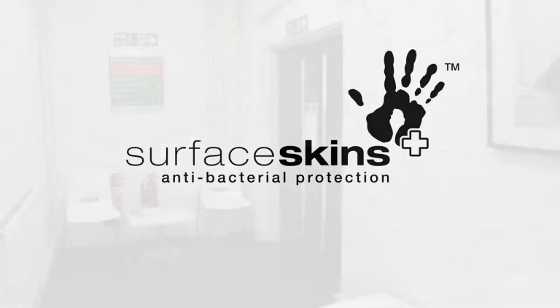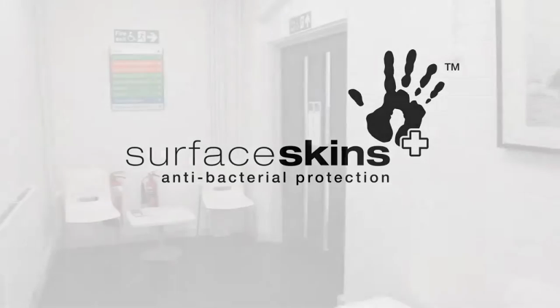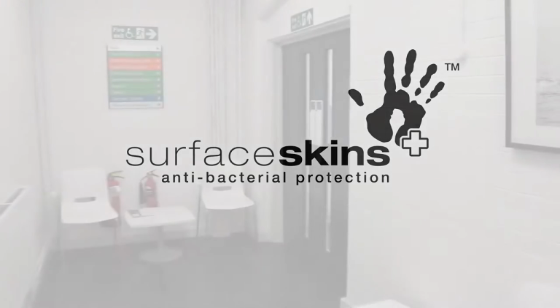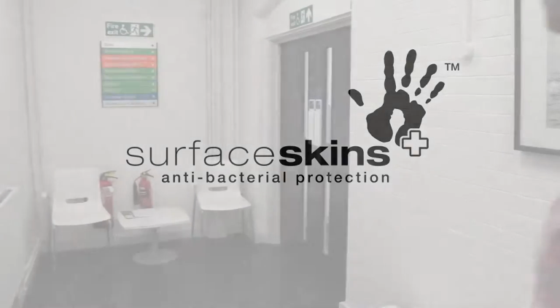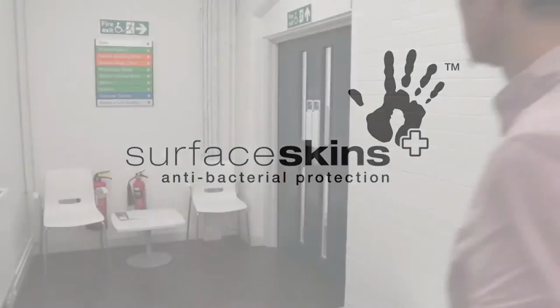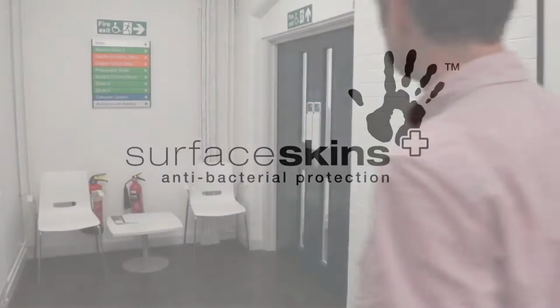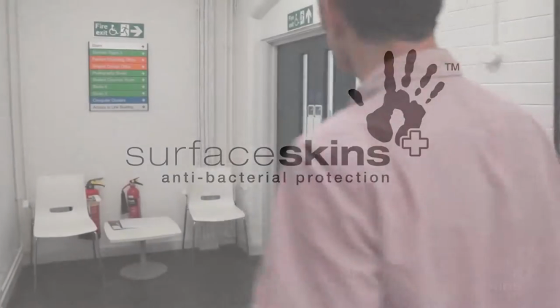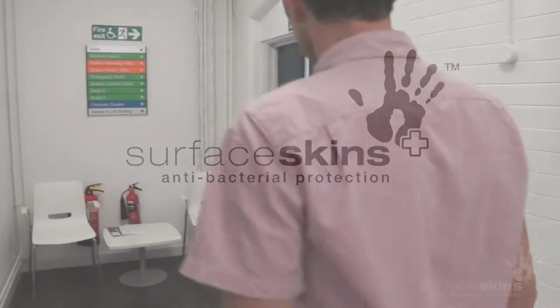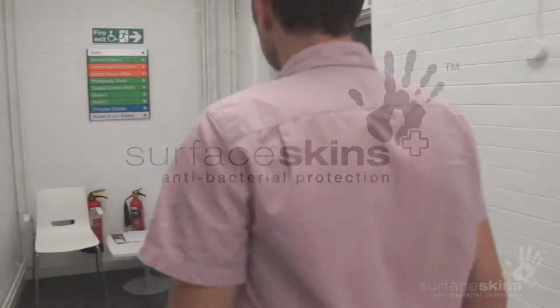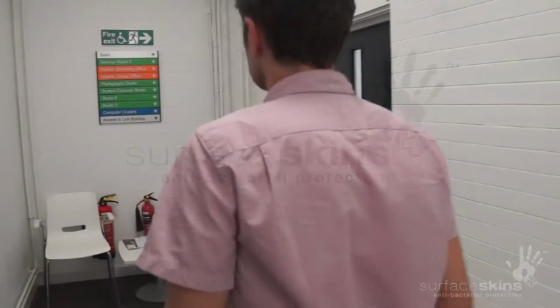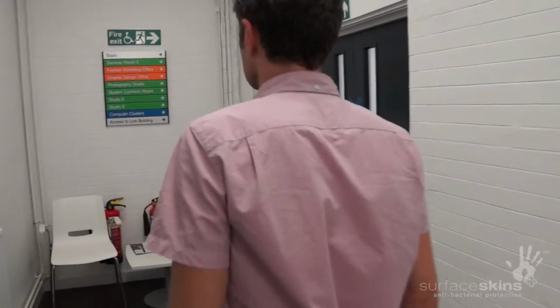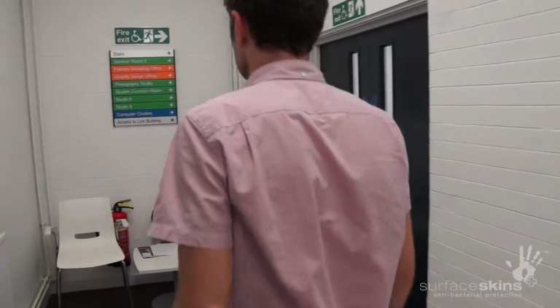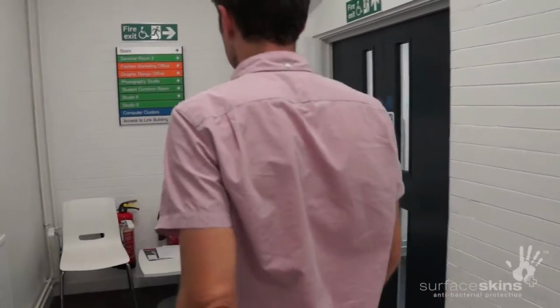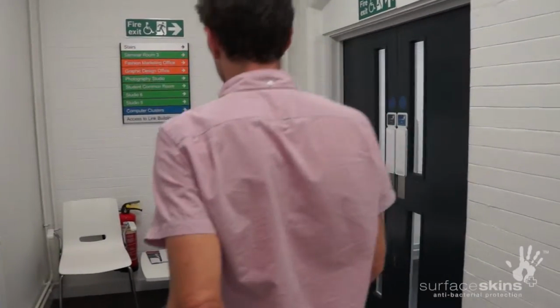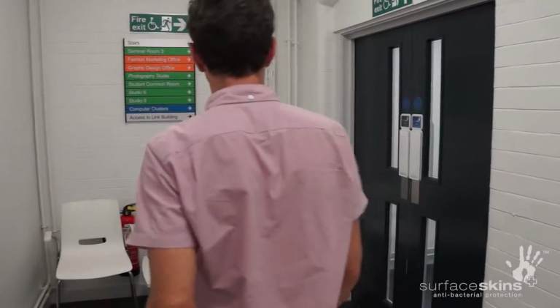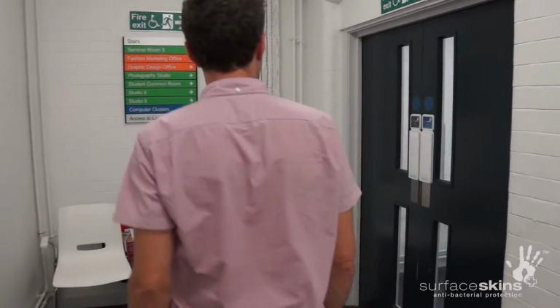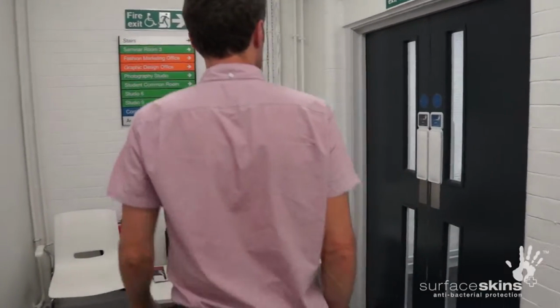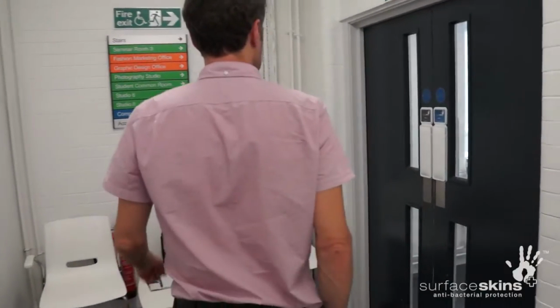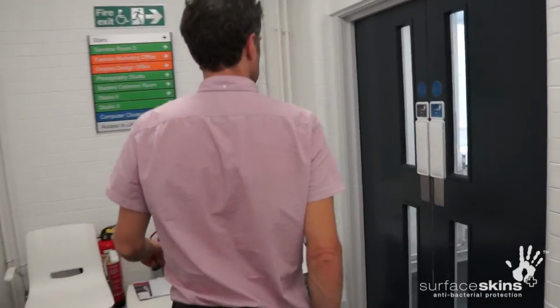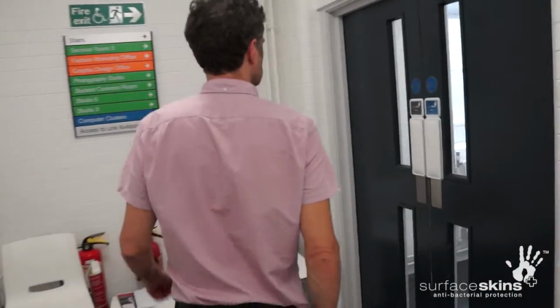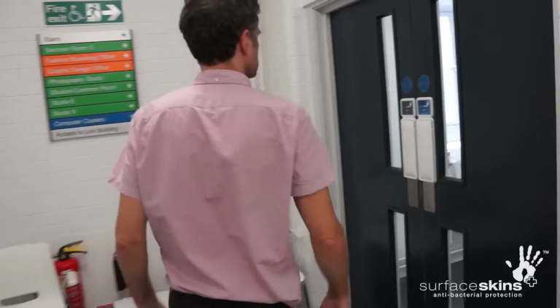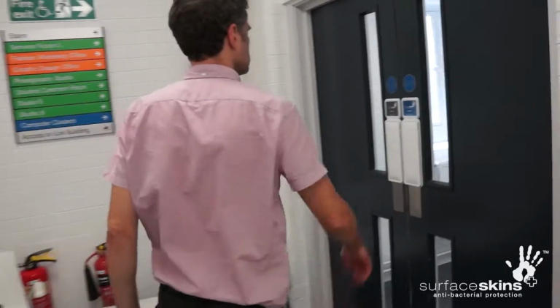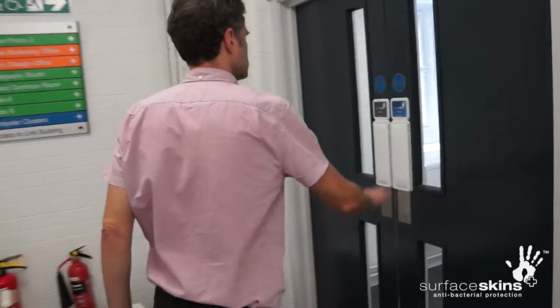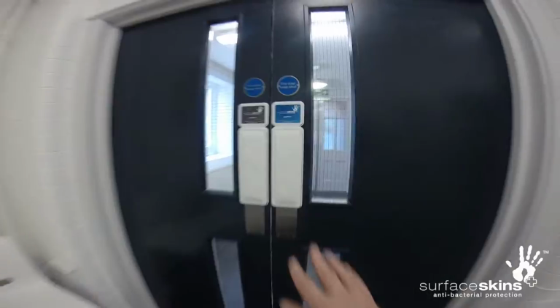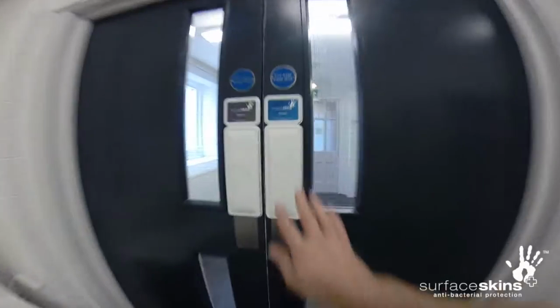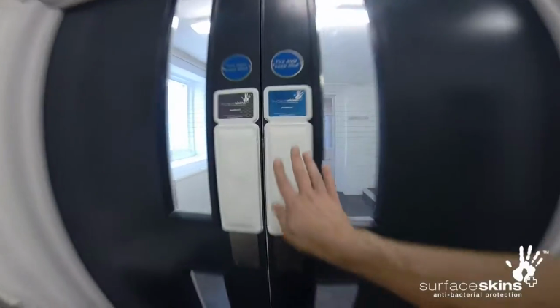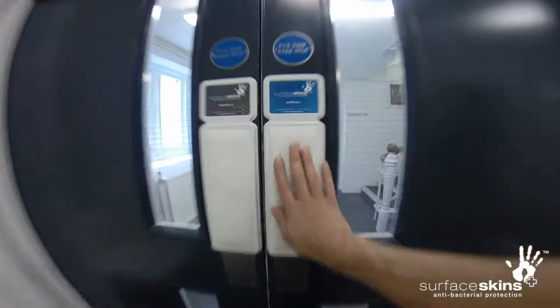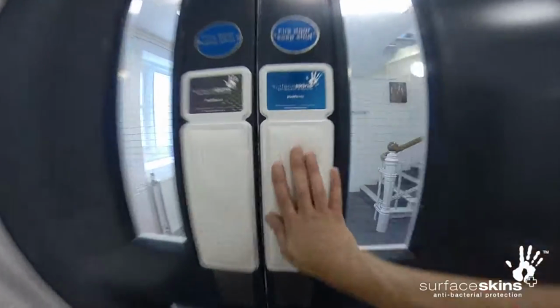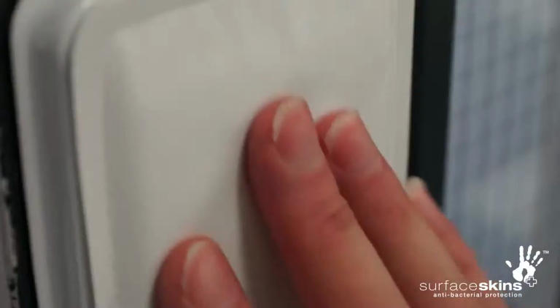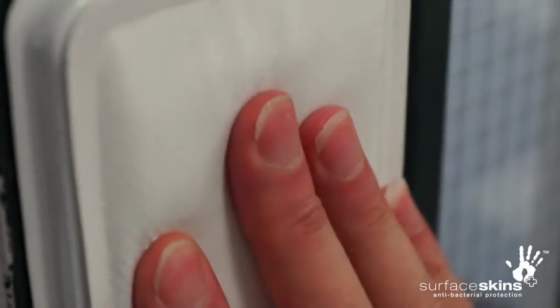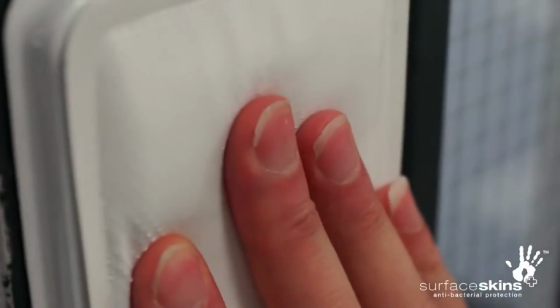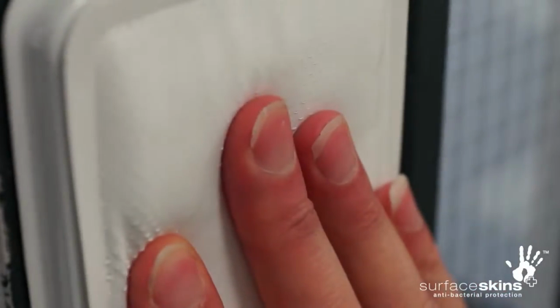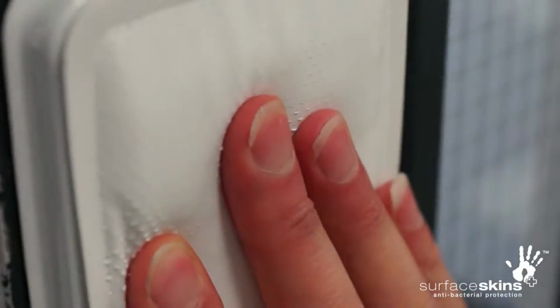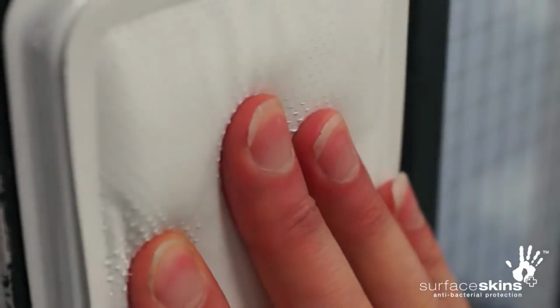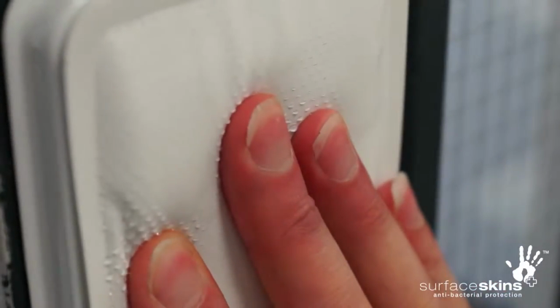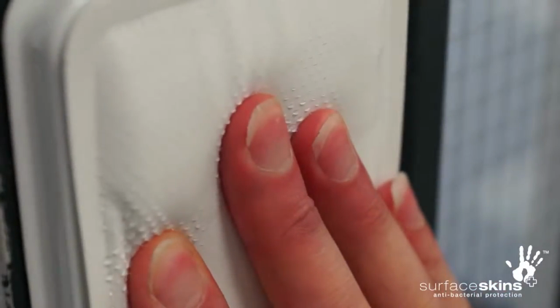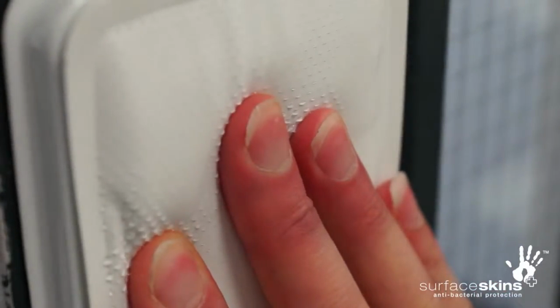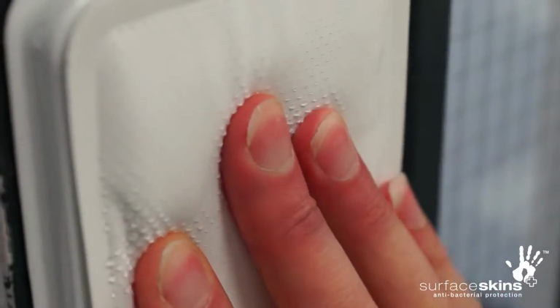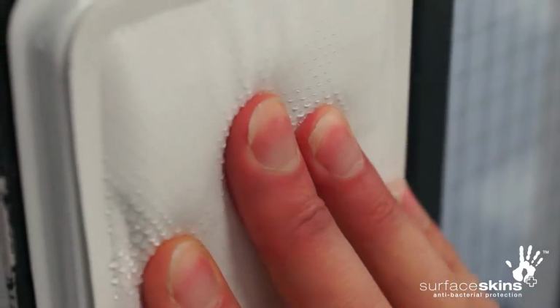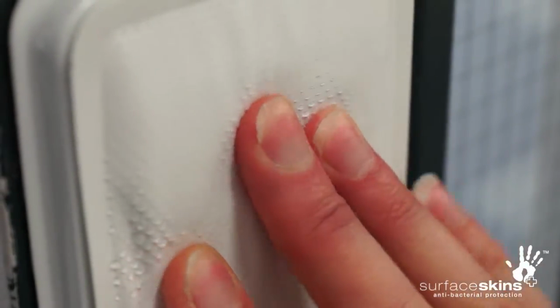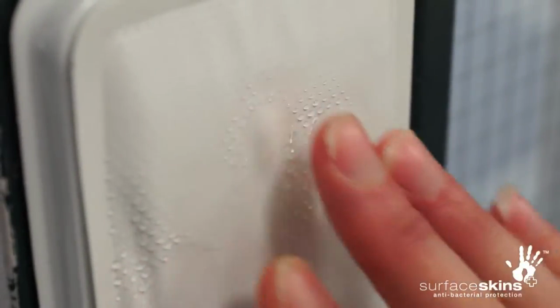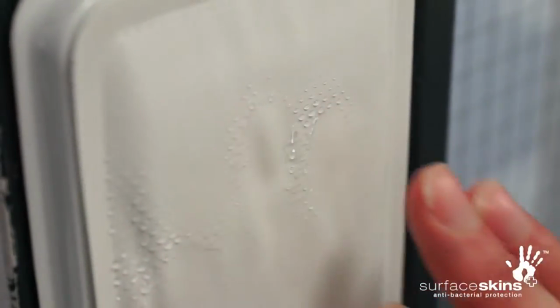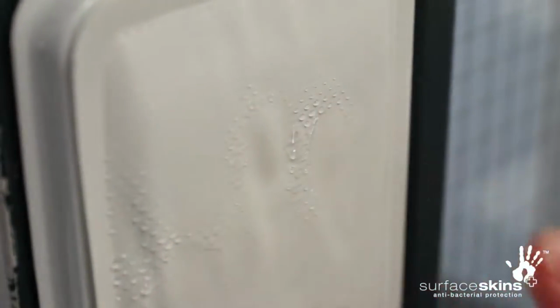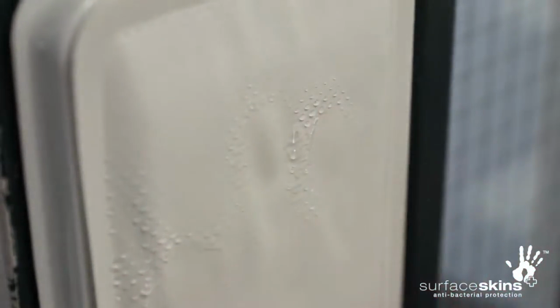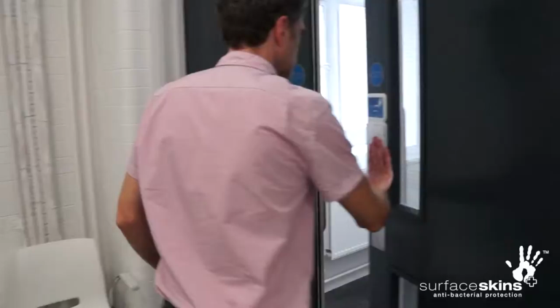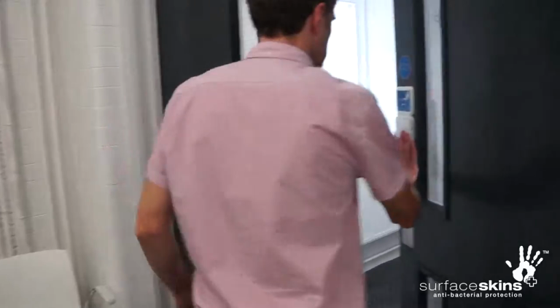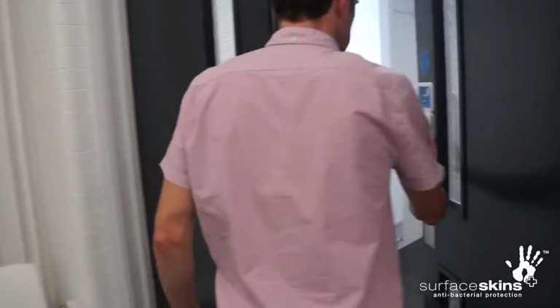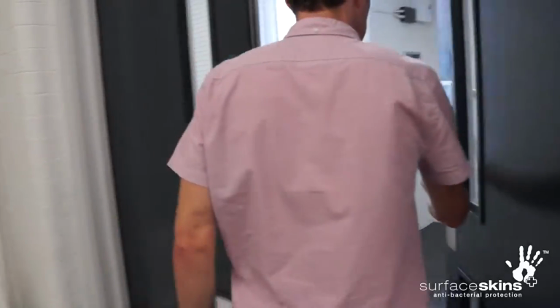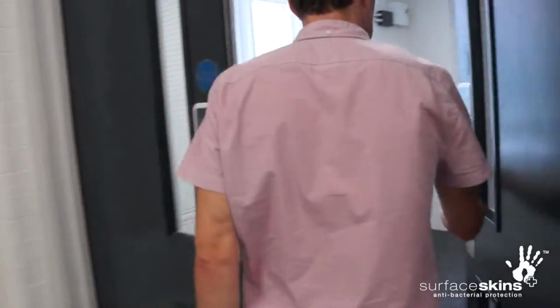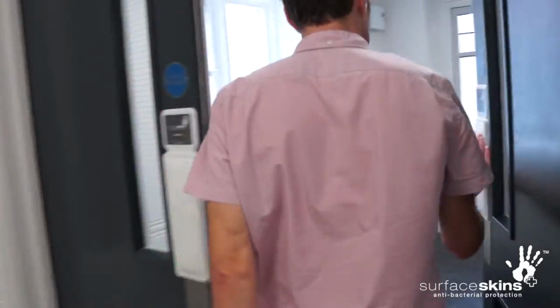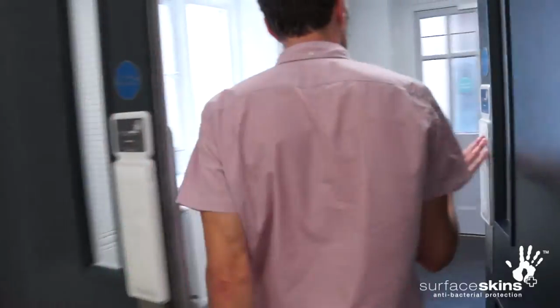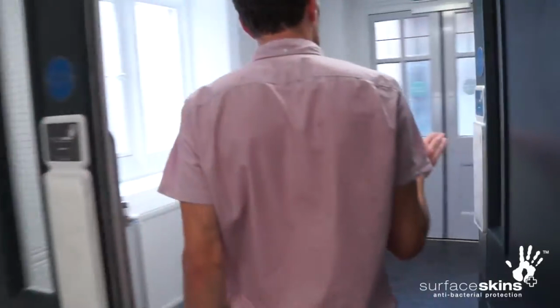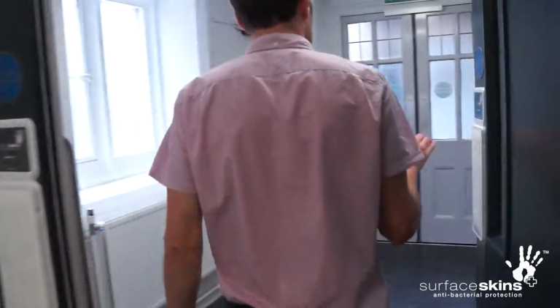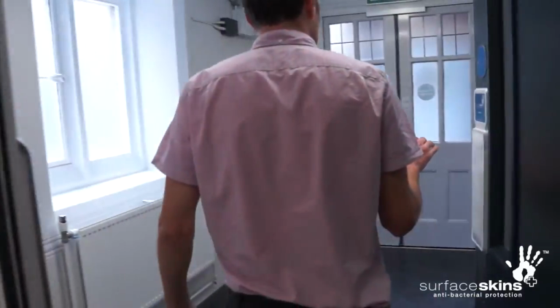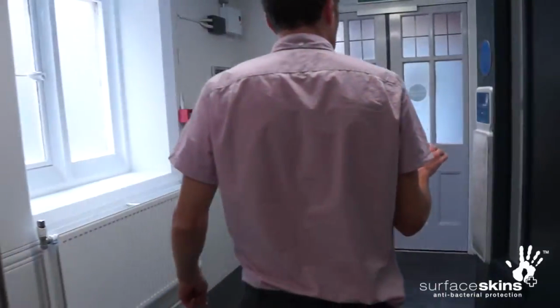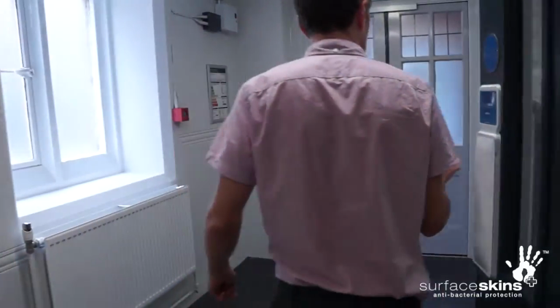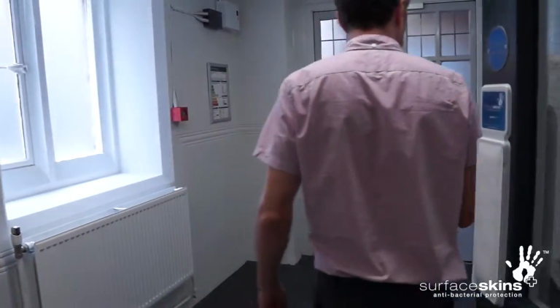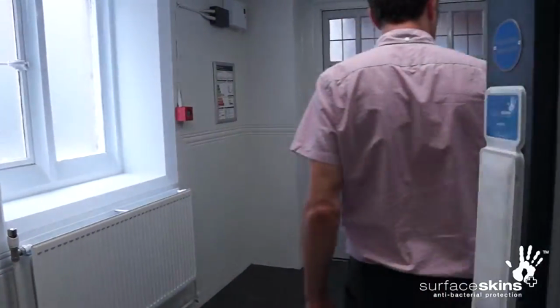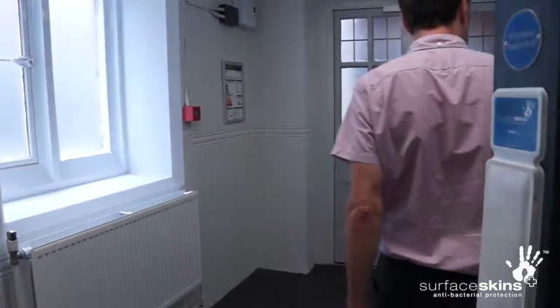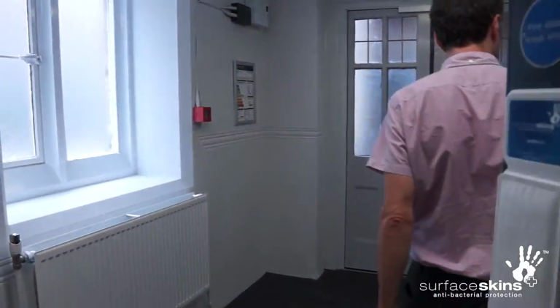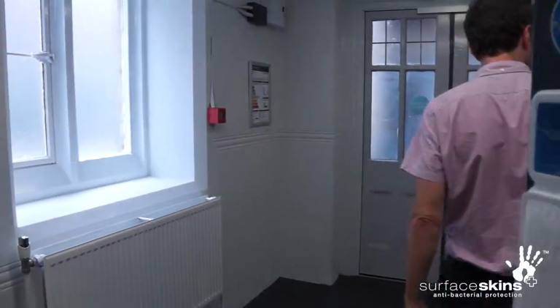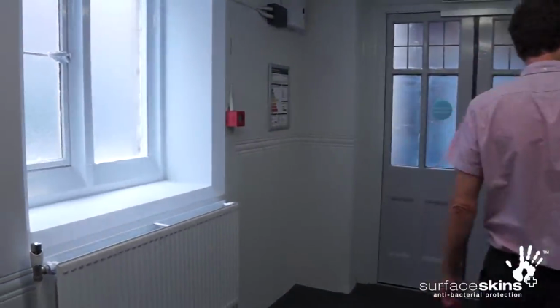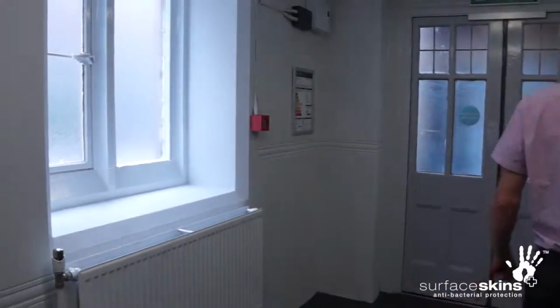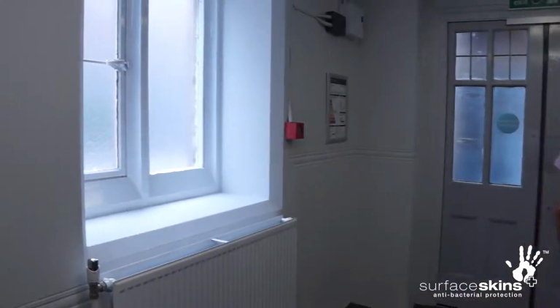In this installation guide we will show you how to quickly and correctly install the surface skins holsters and fit and replace the surface skins pads.